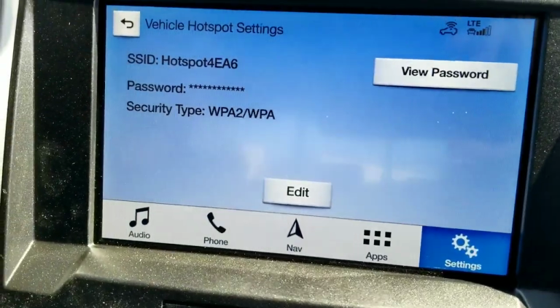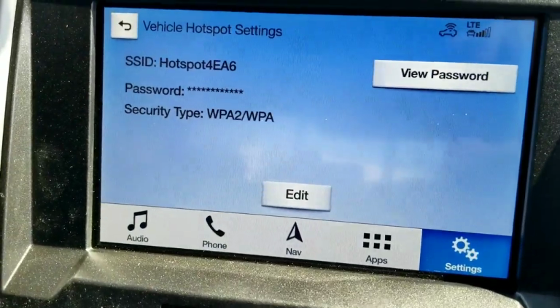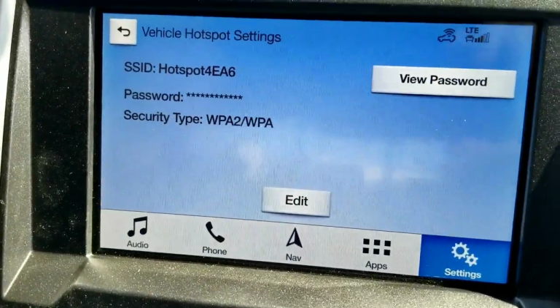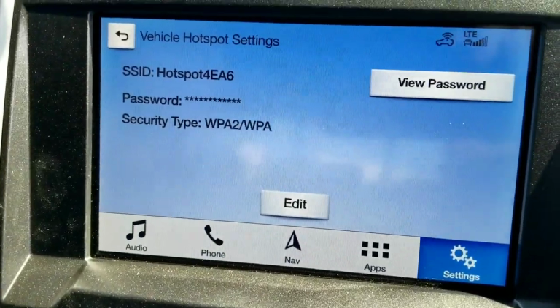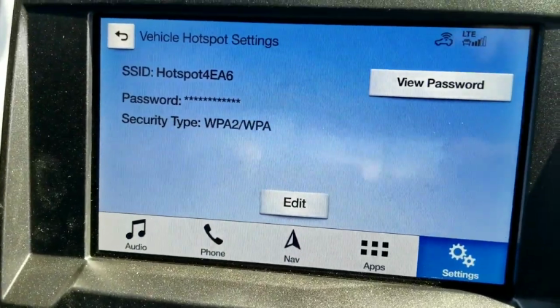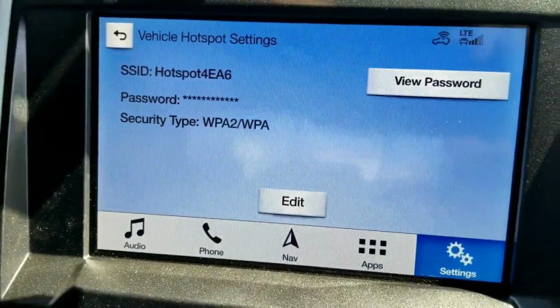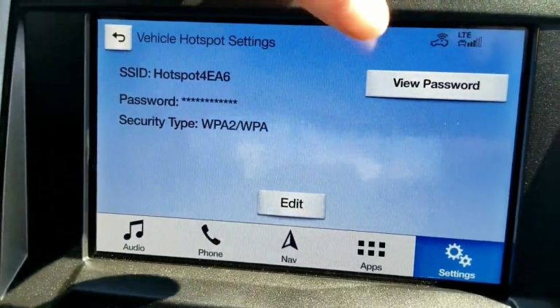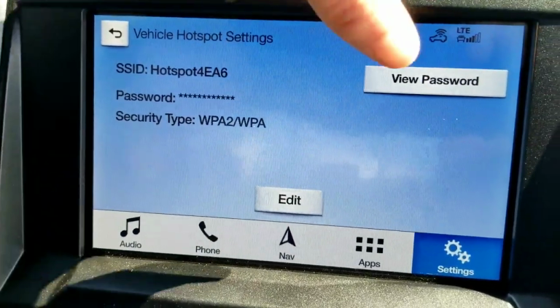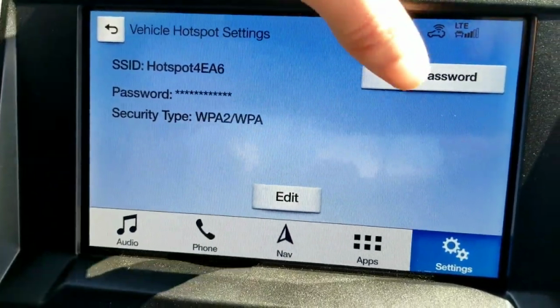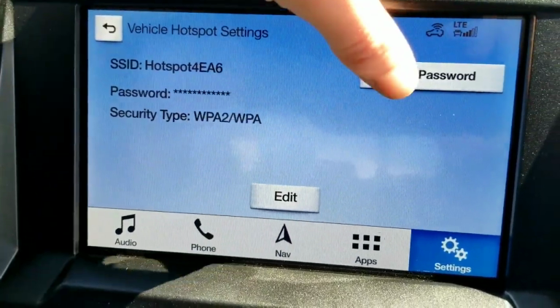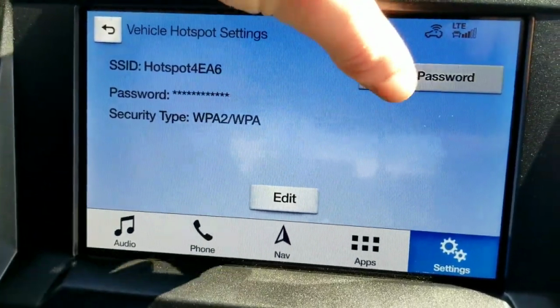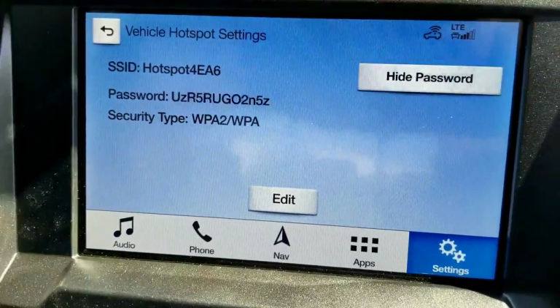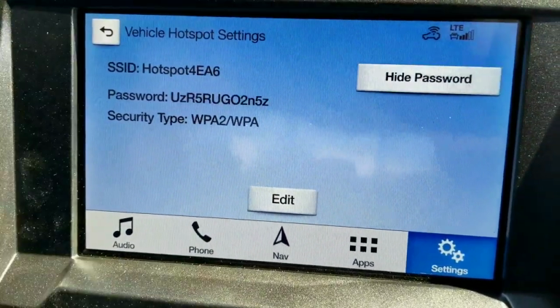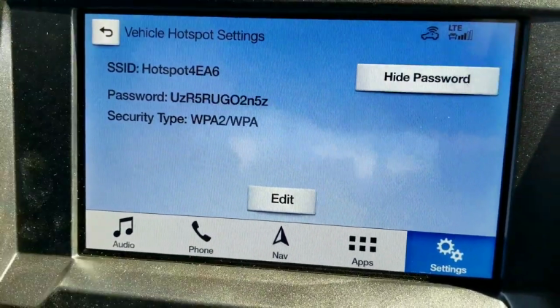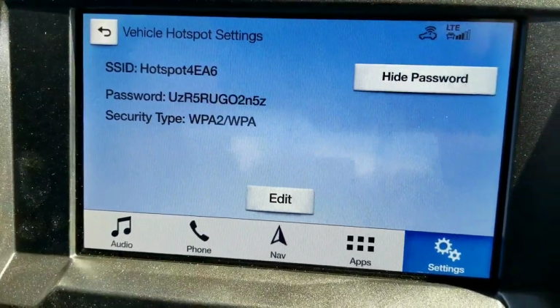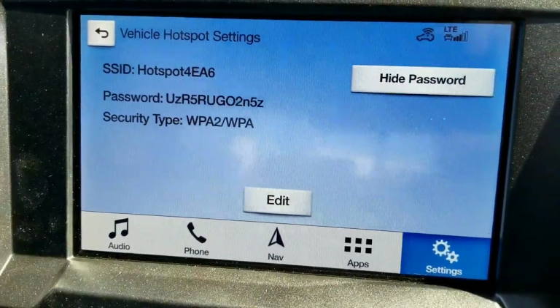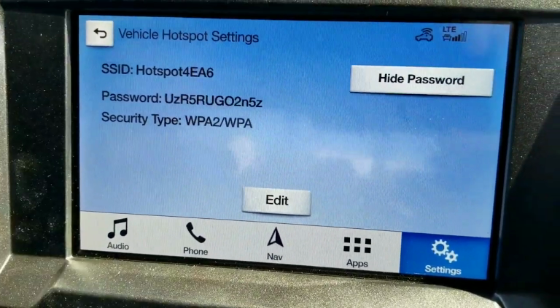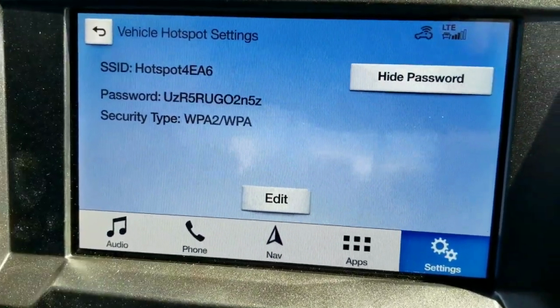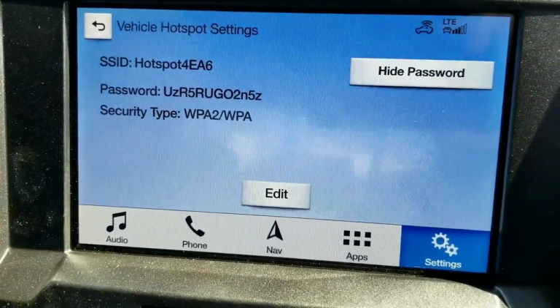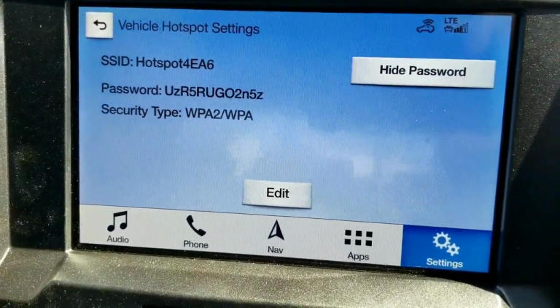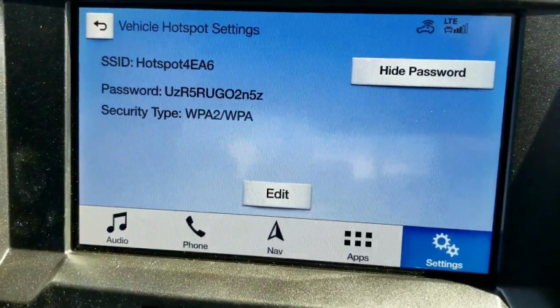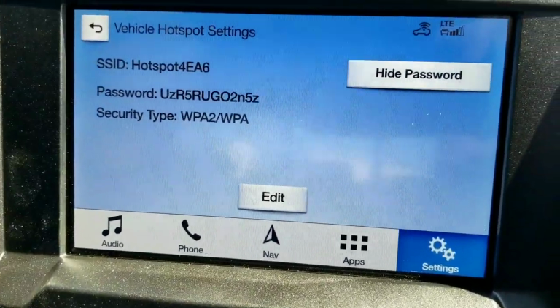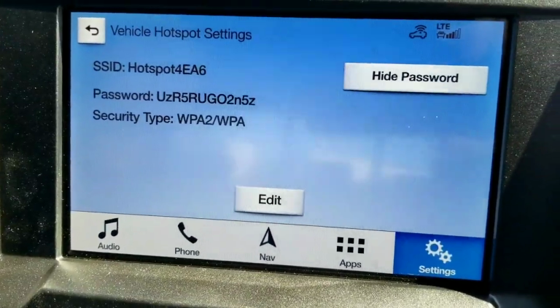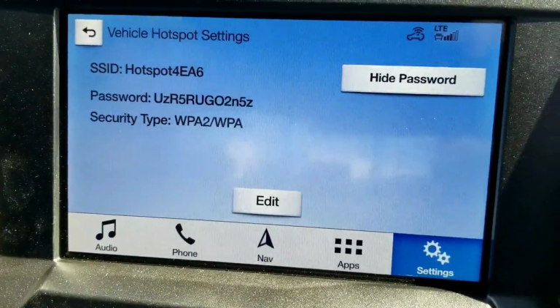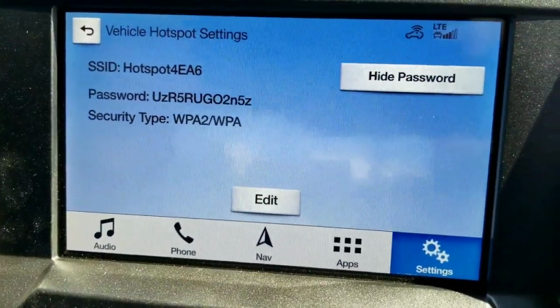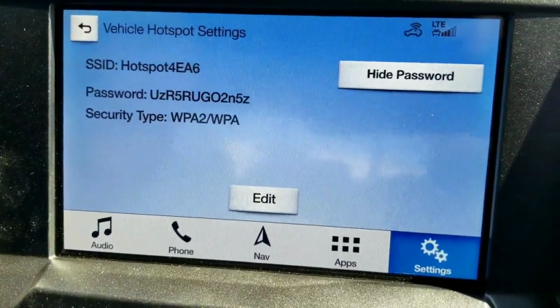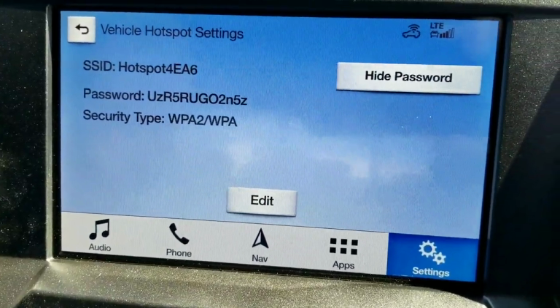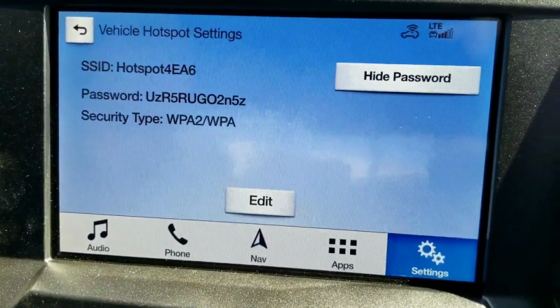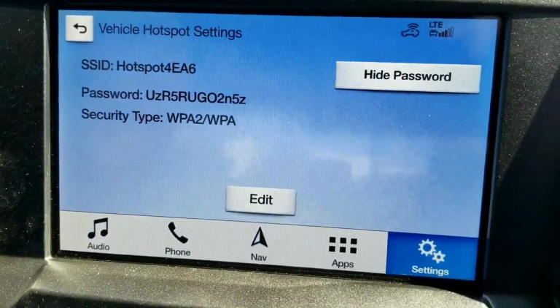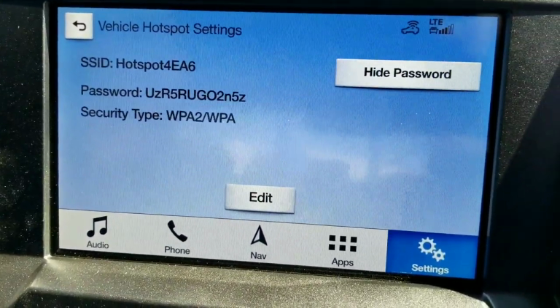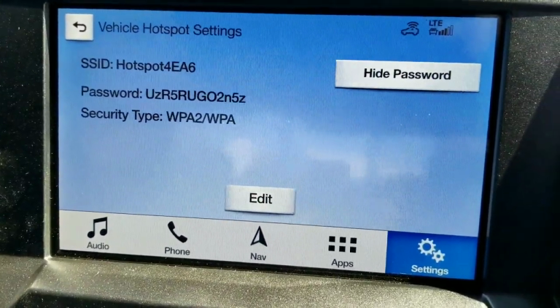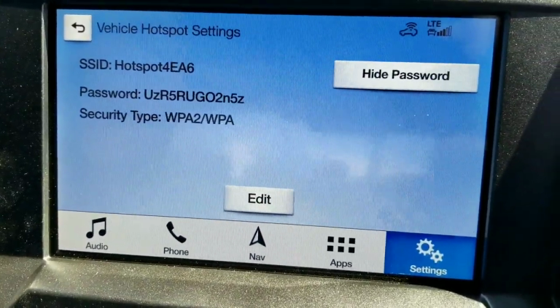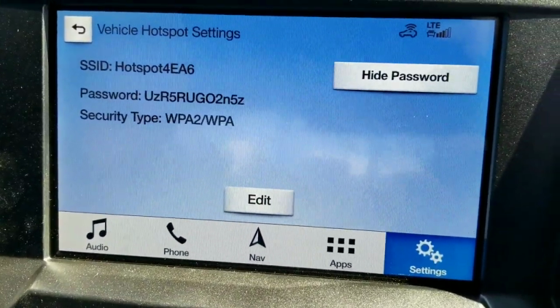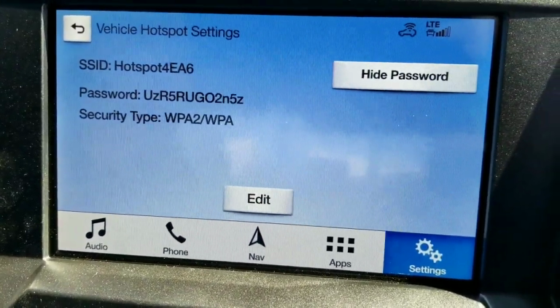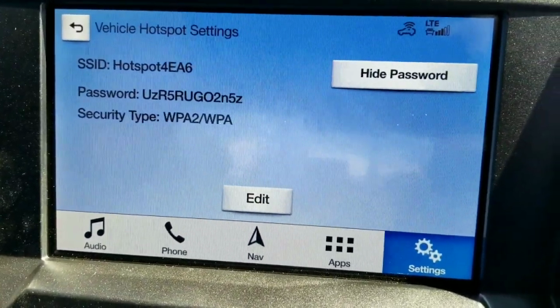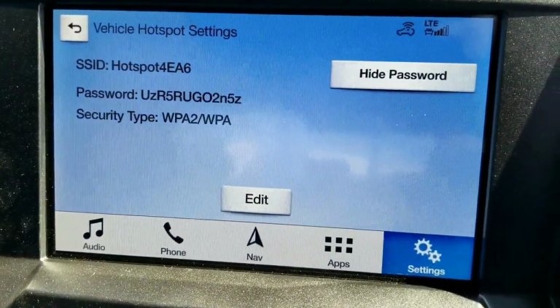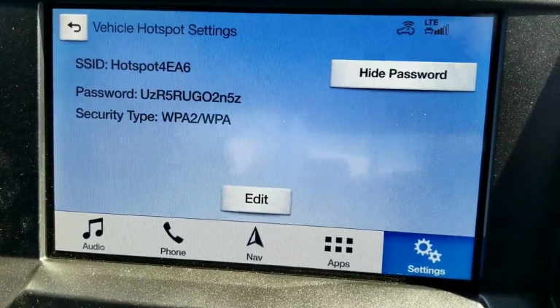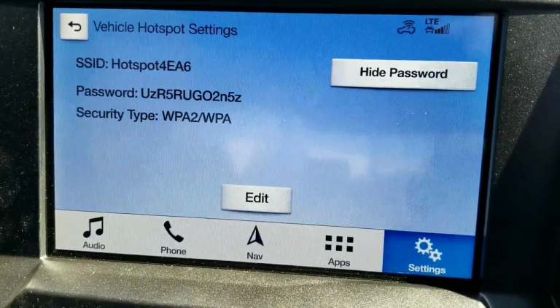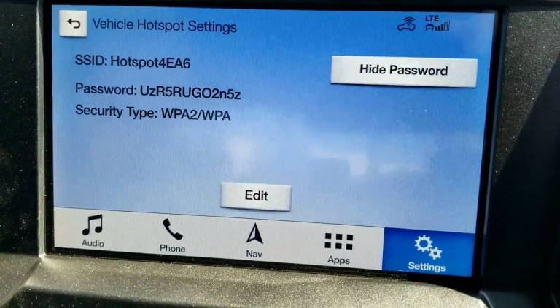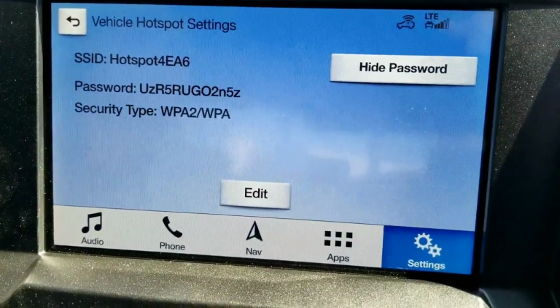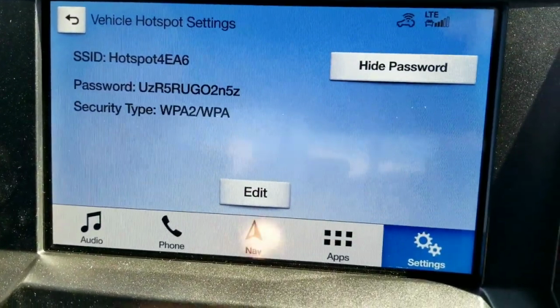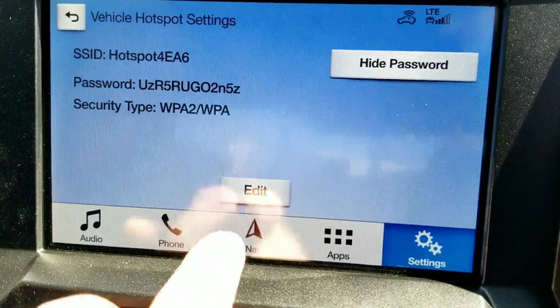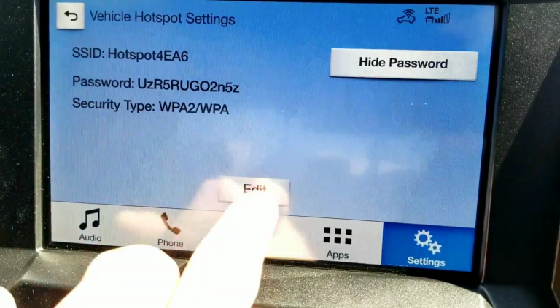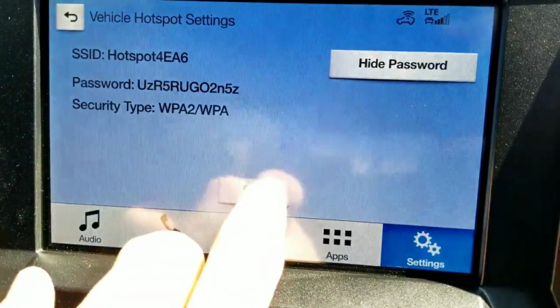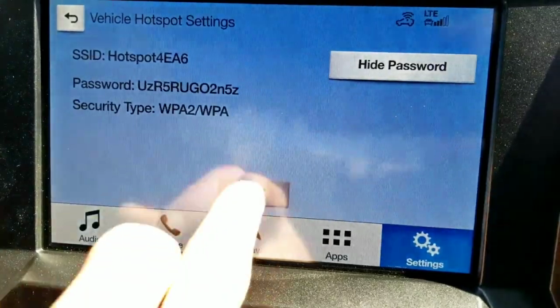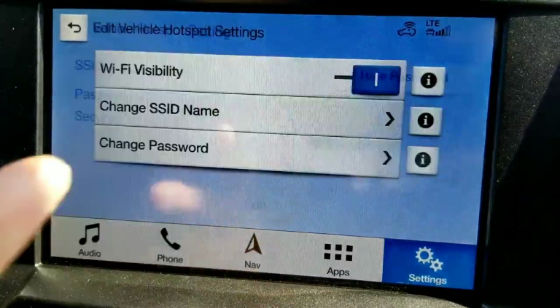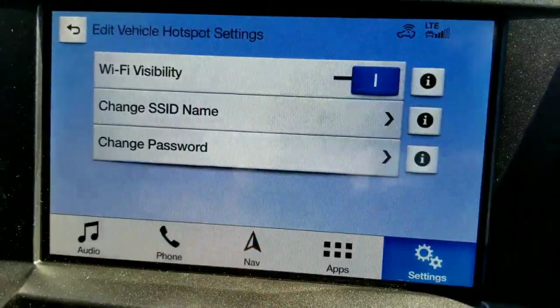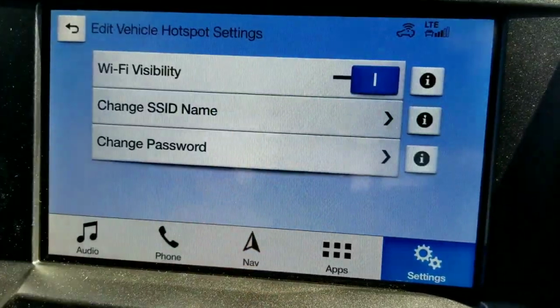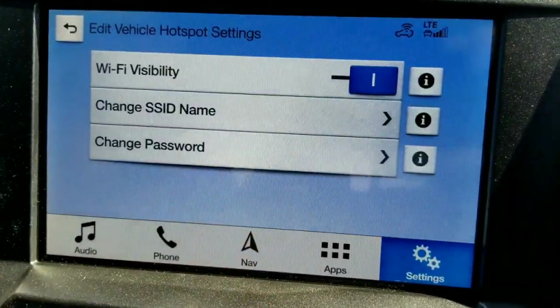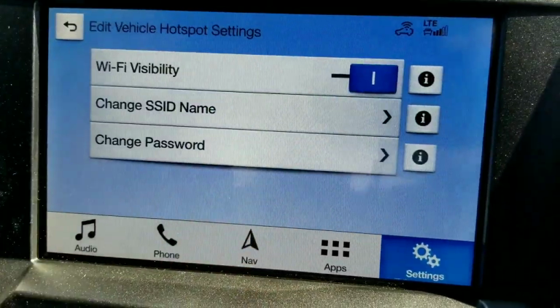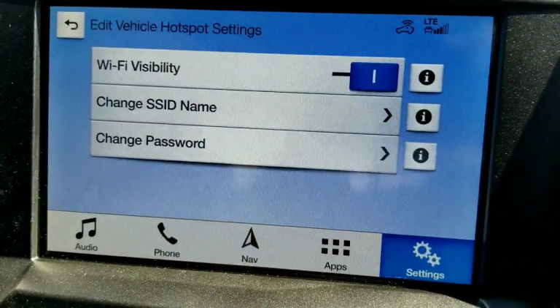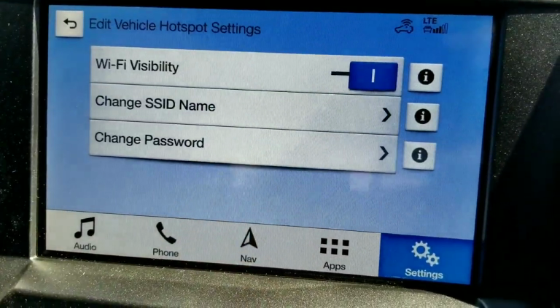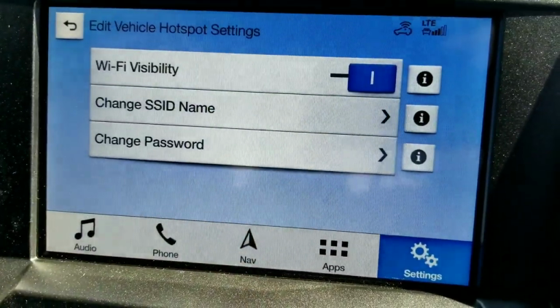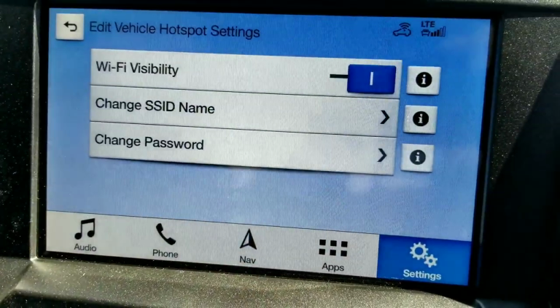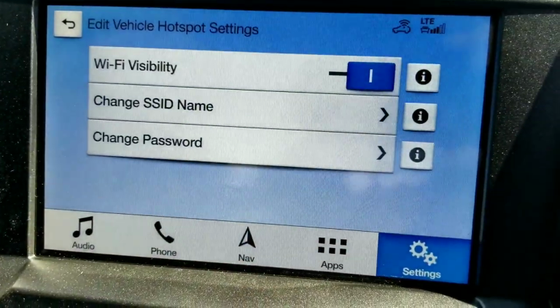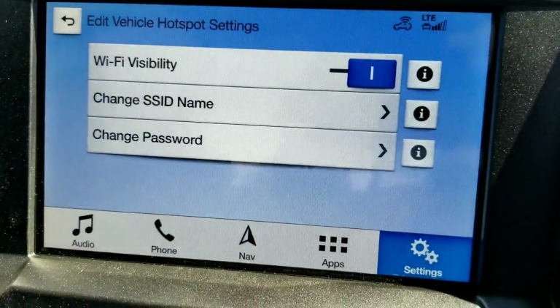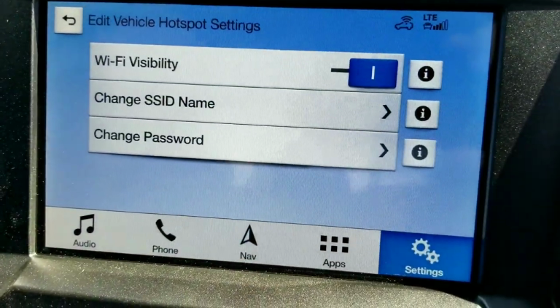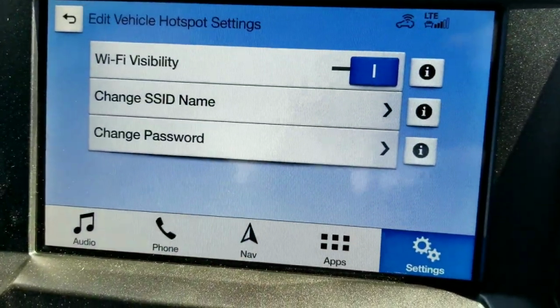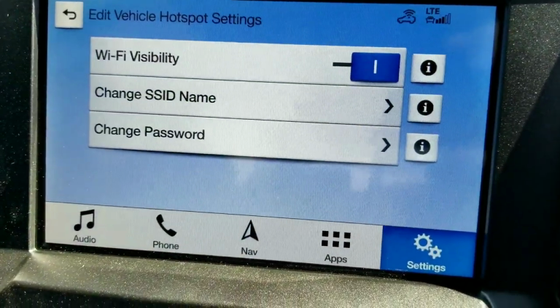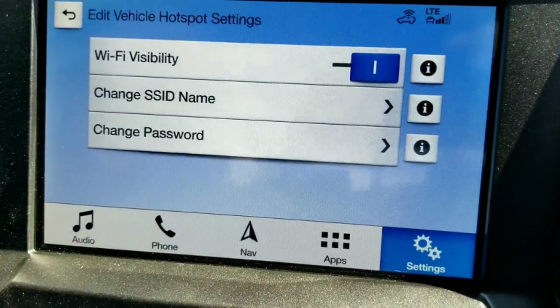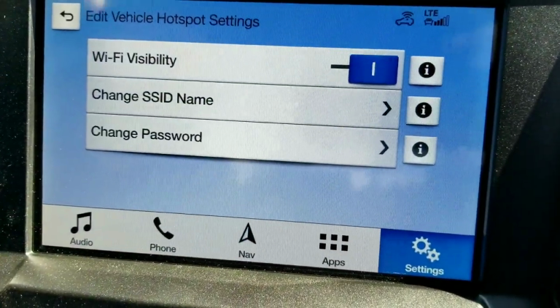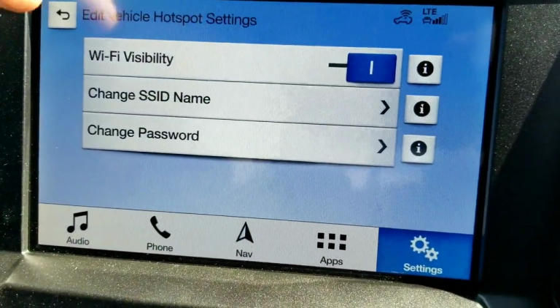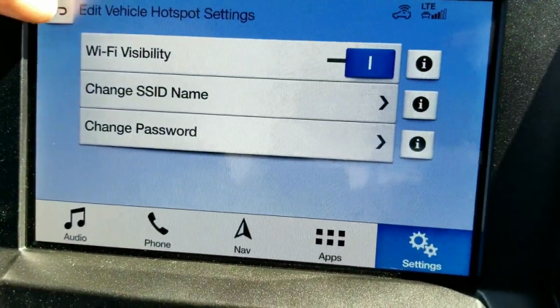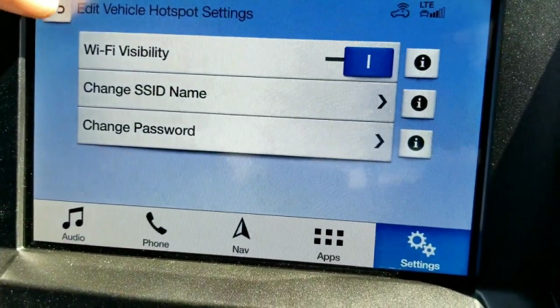And to view your password, it's all right there. And now say you want to edit it and change it — all at the touch of a finger.